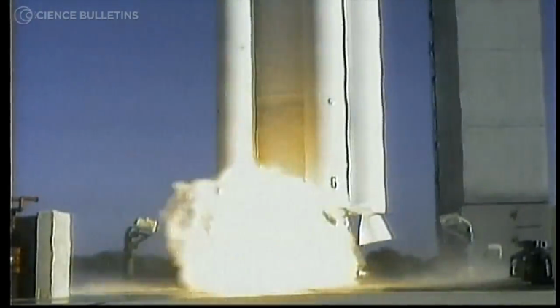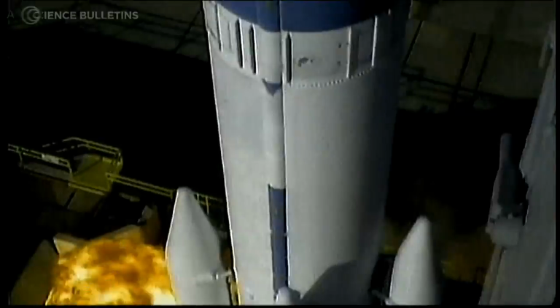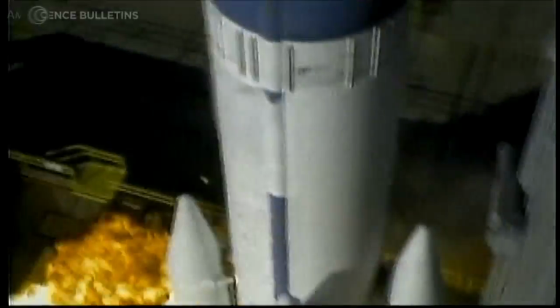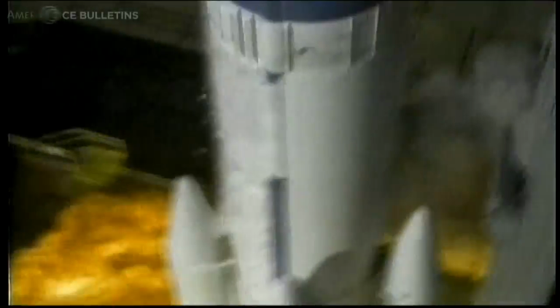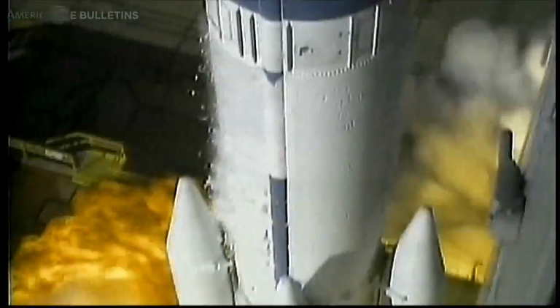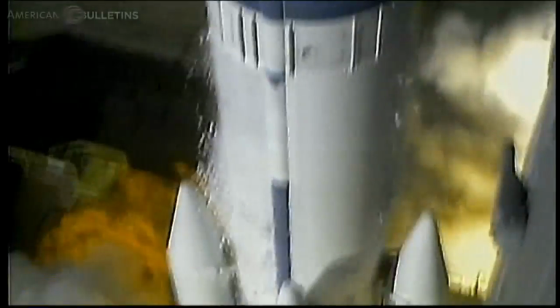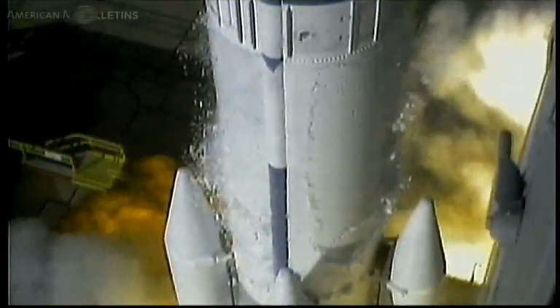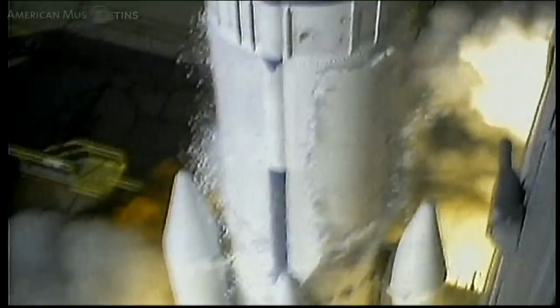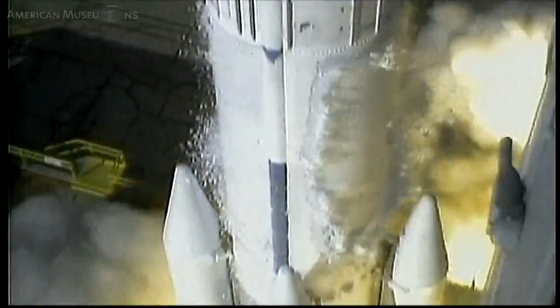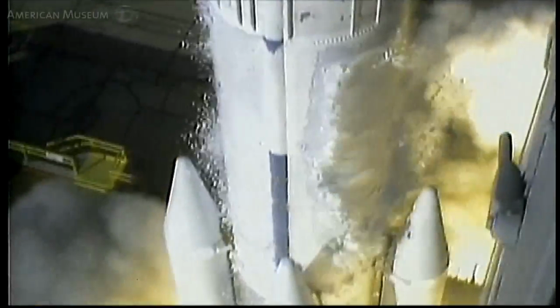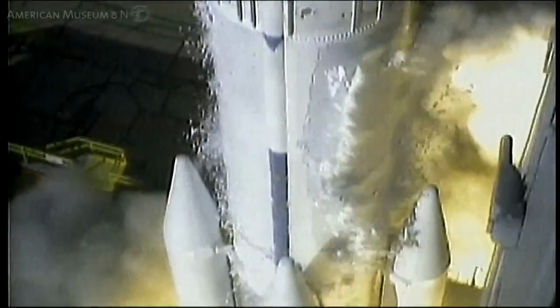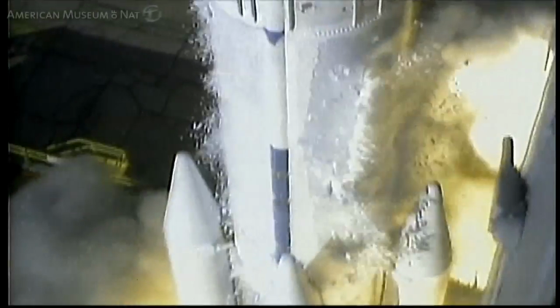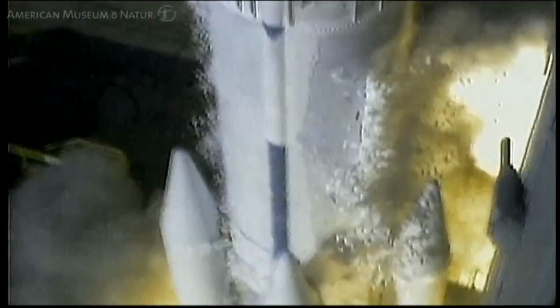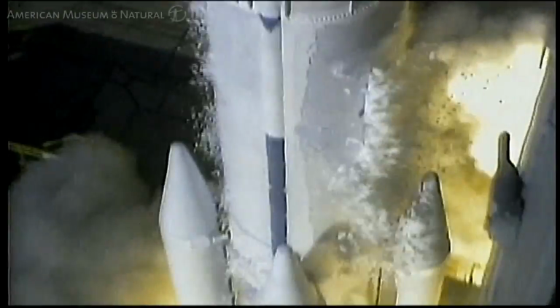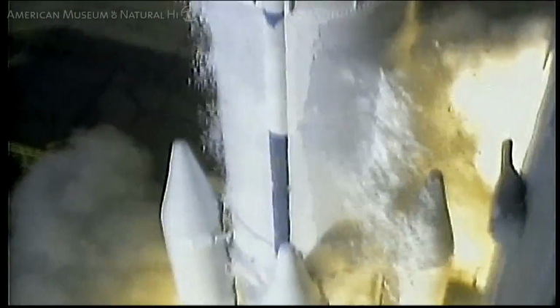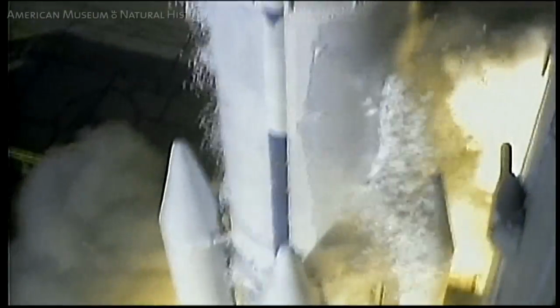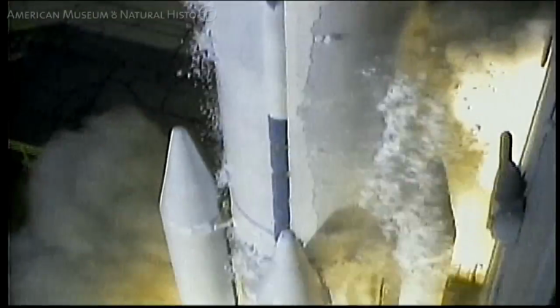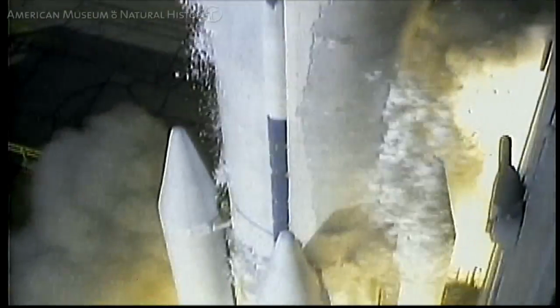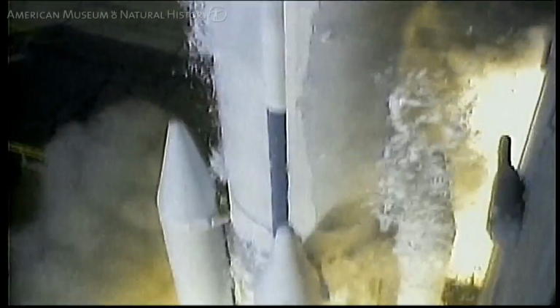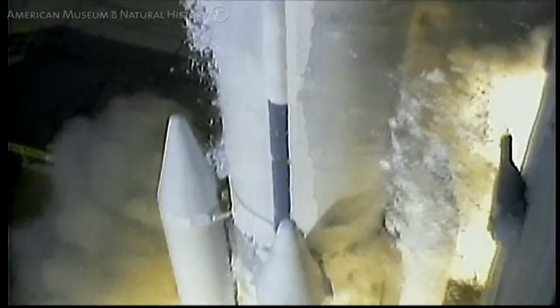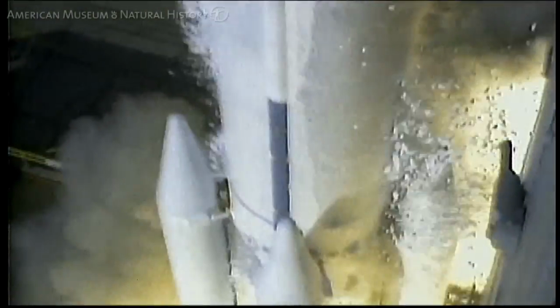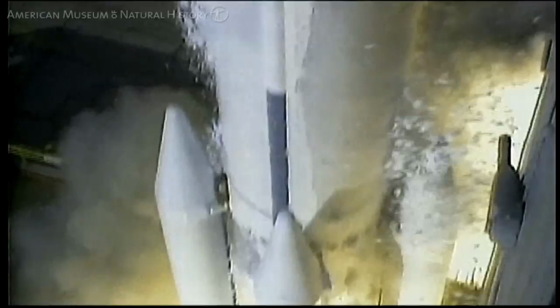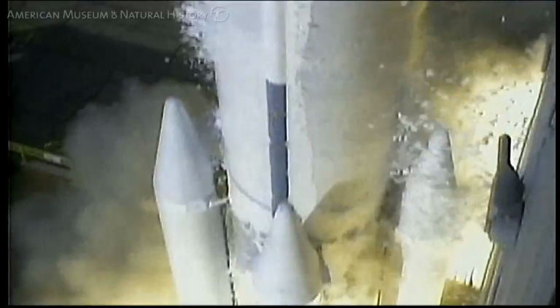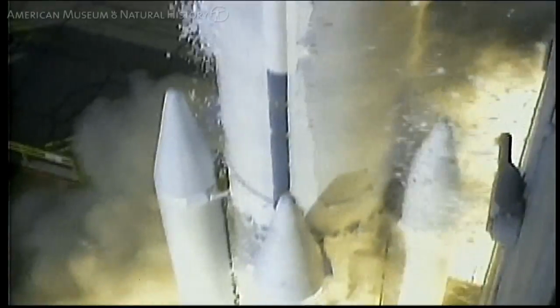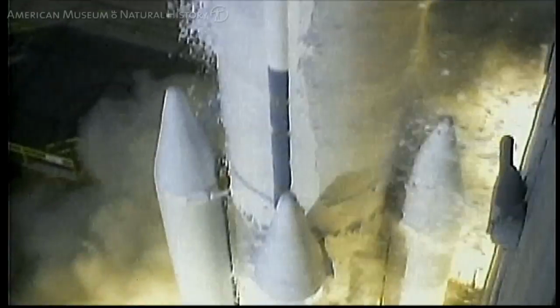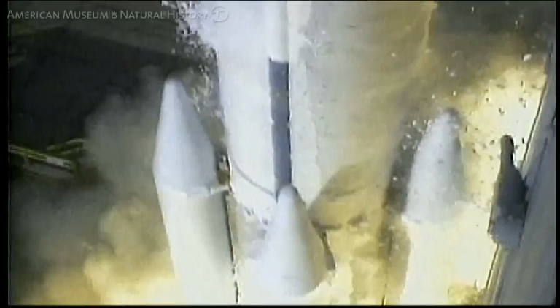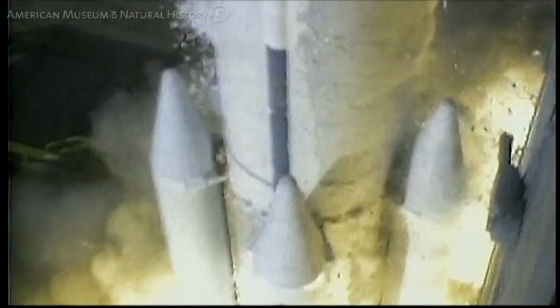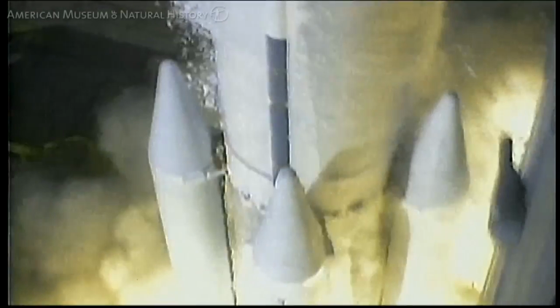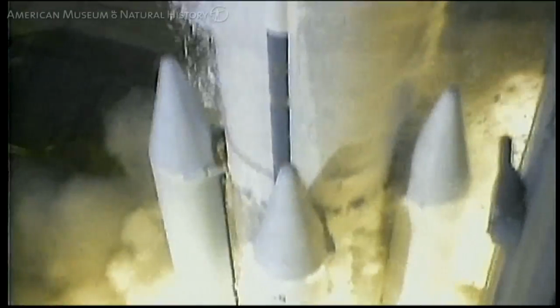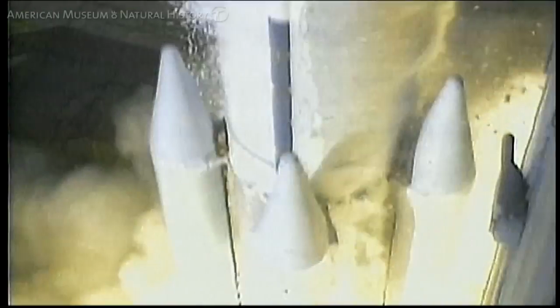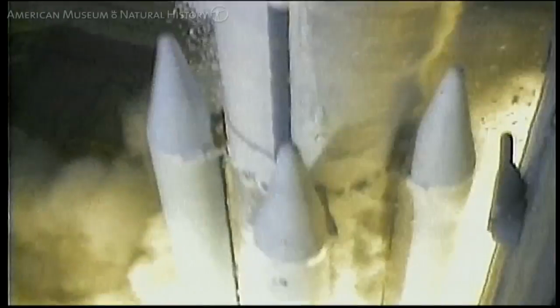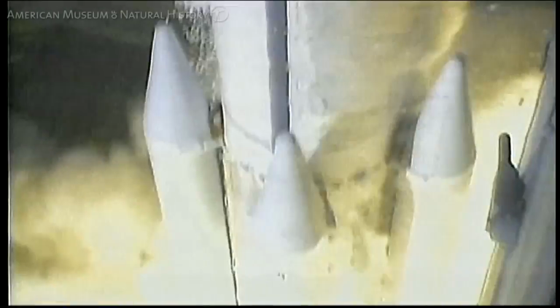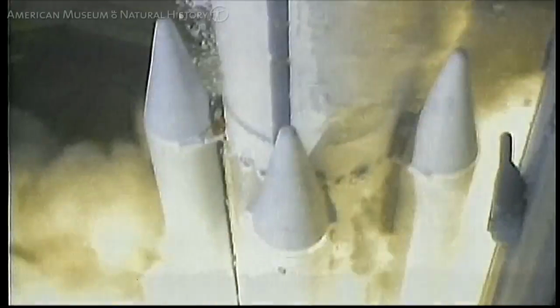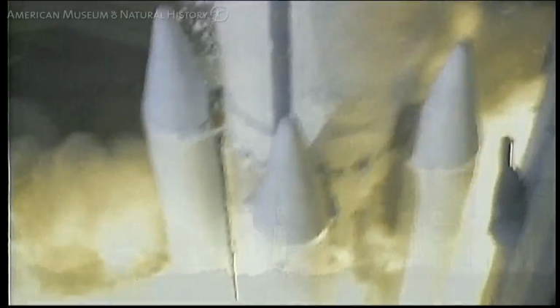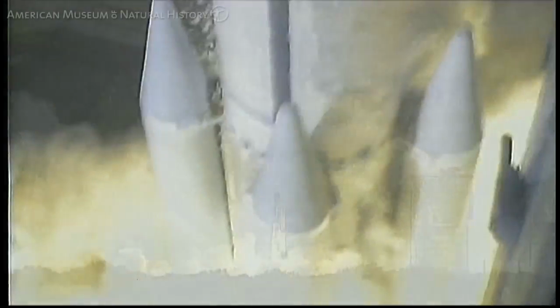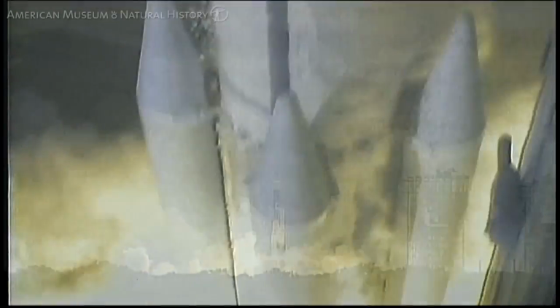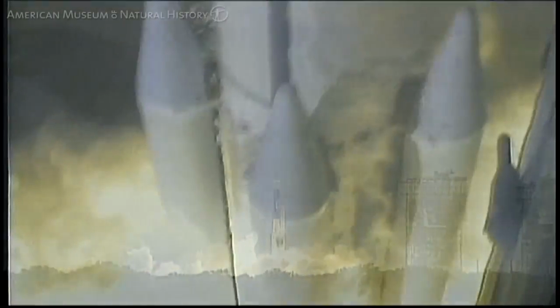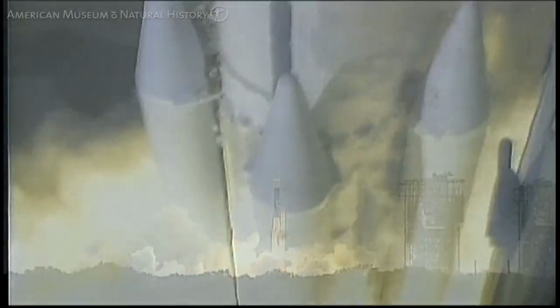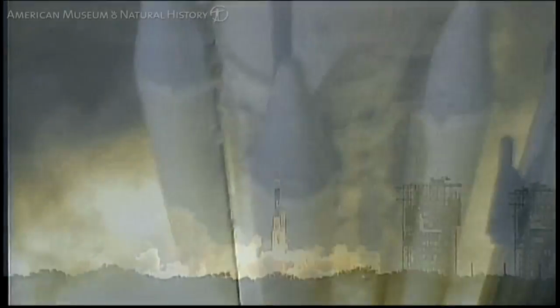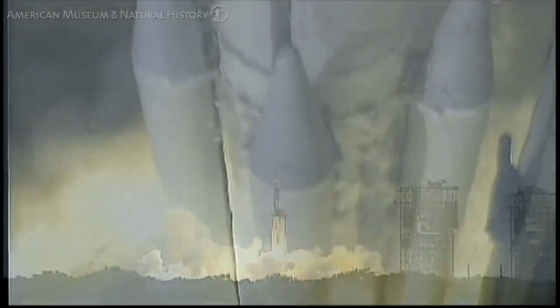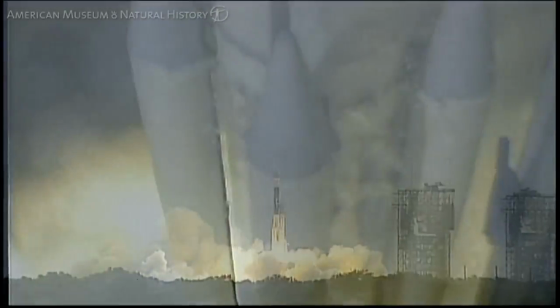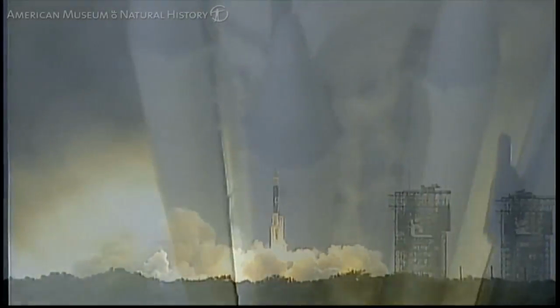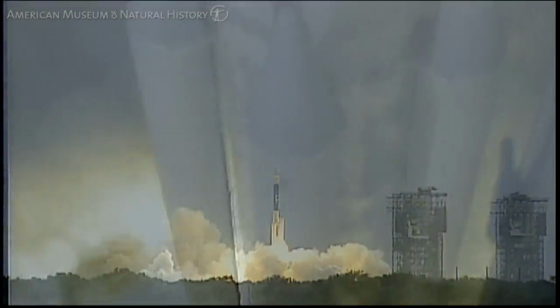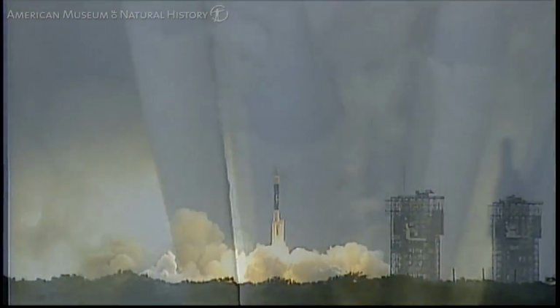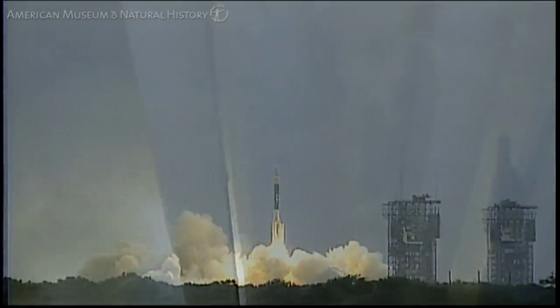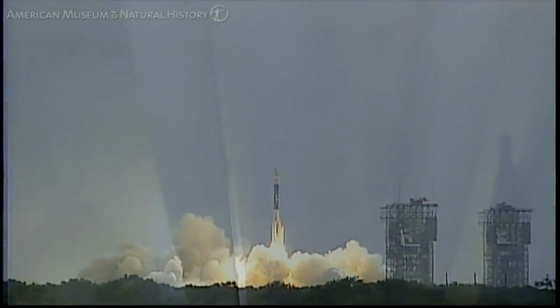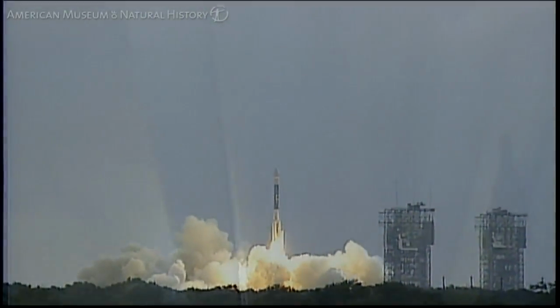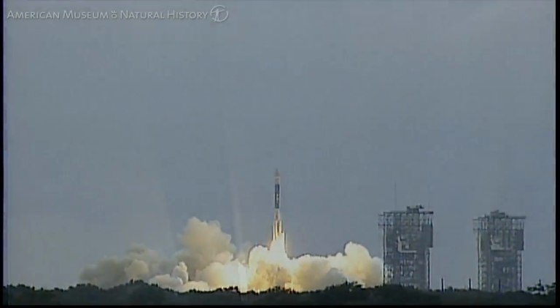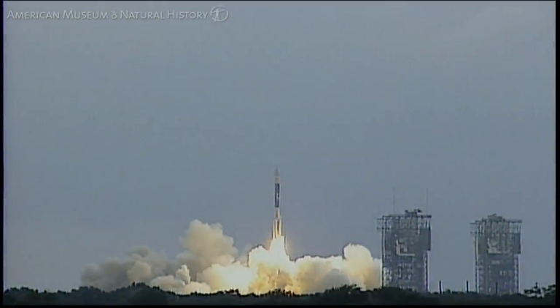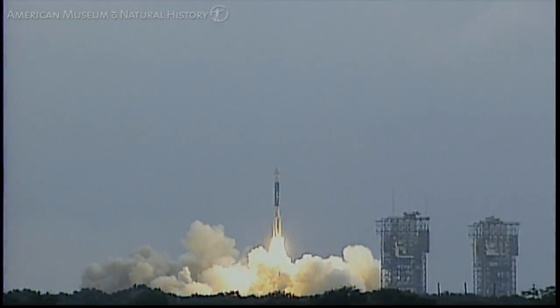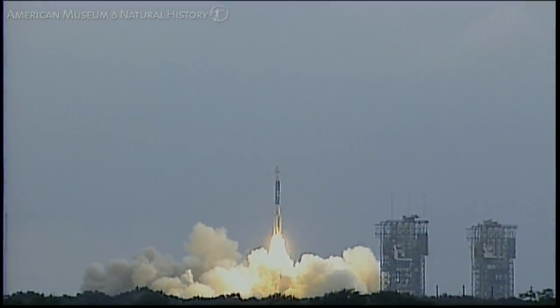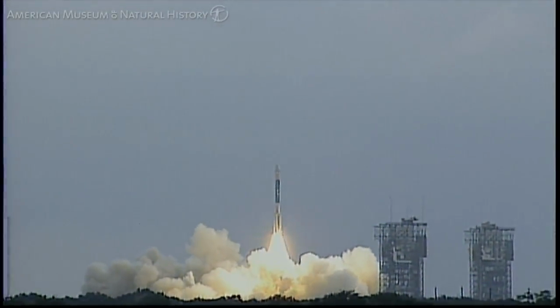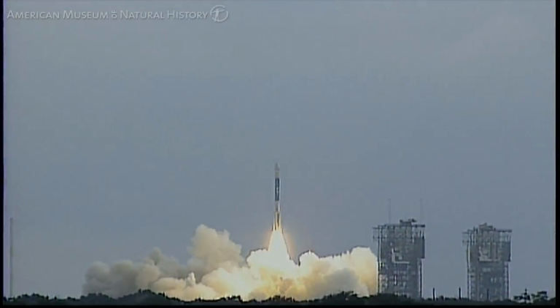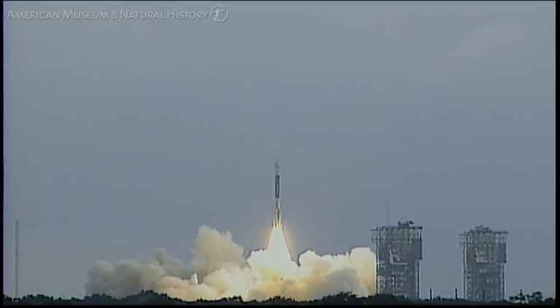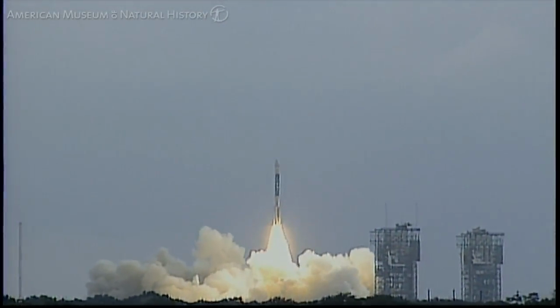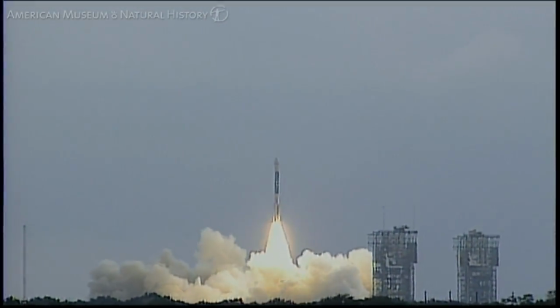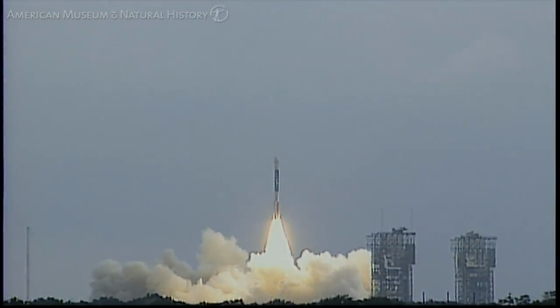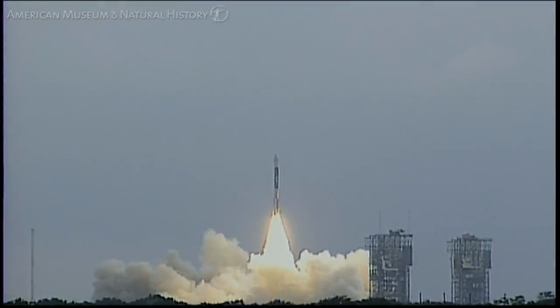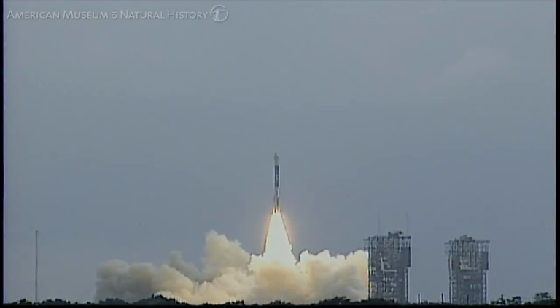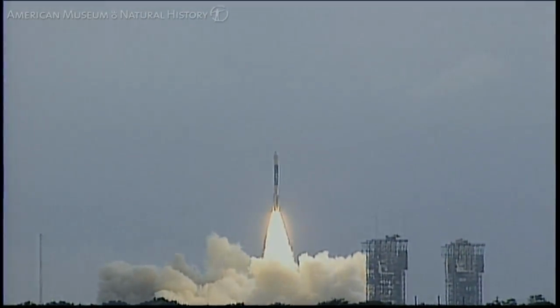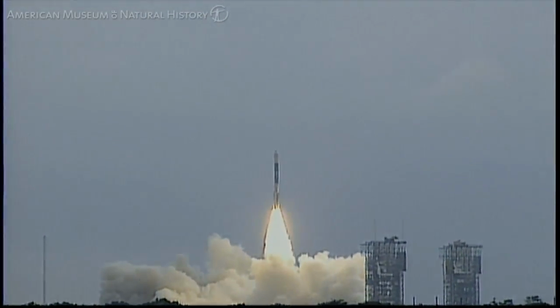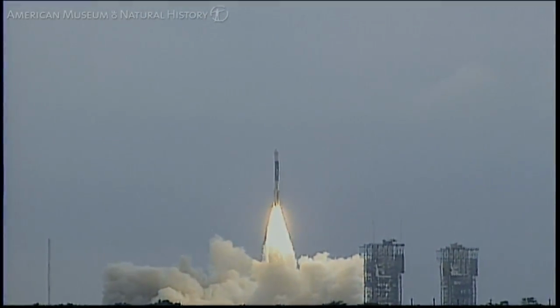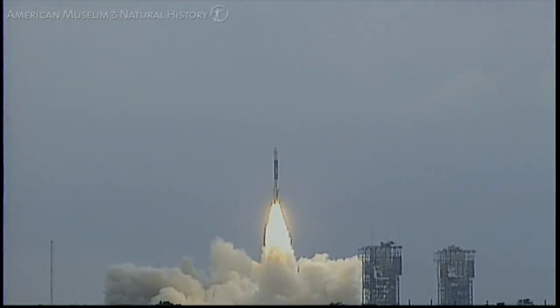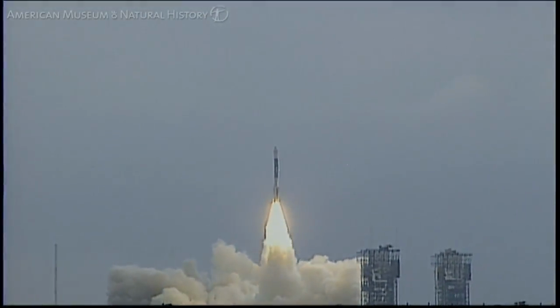Engine start. Liftoff of the Delta II rocket carrying the Spirit rover to planet Mars.